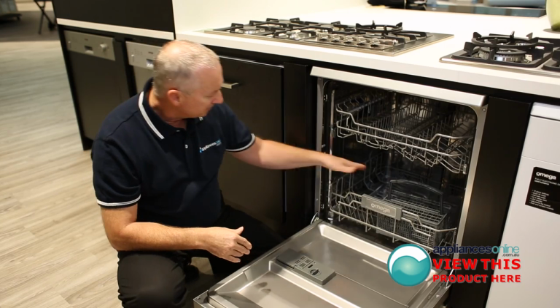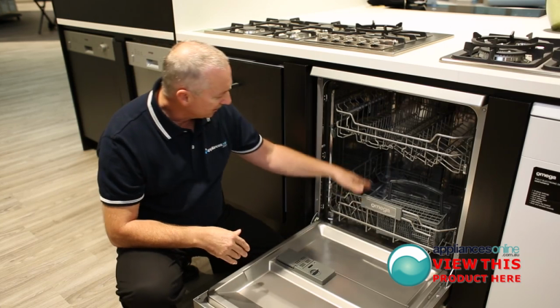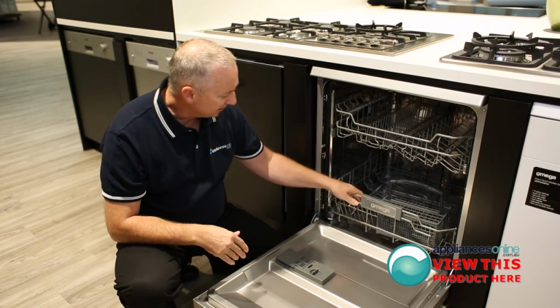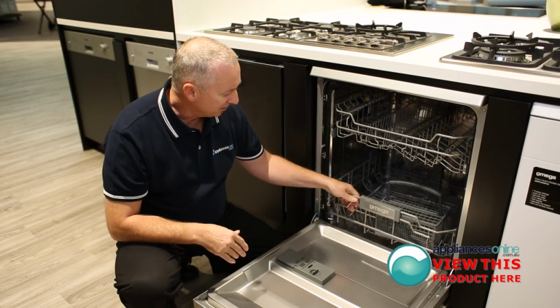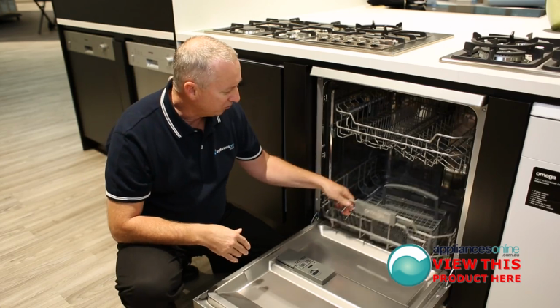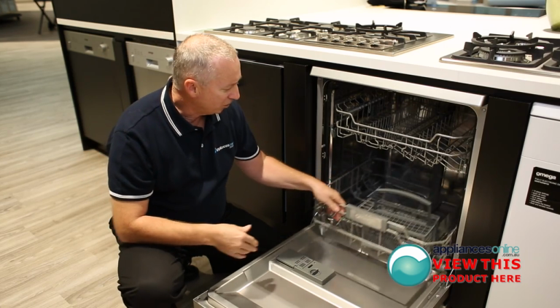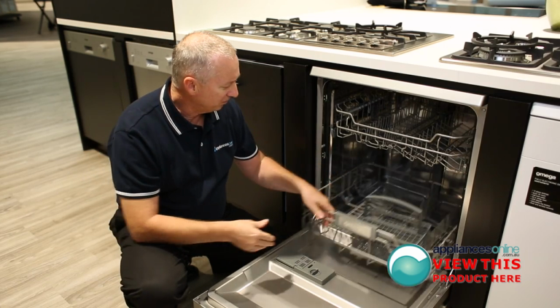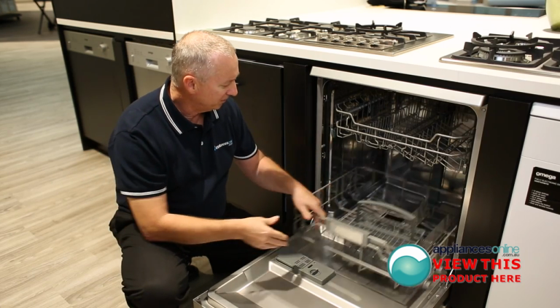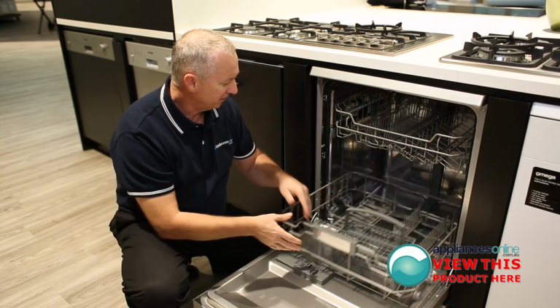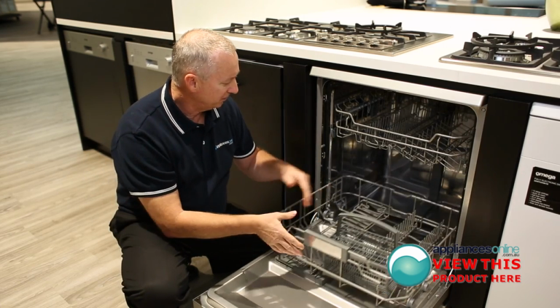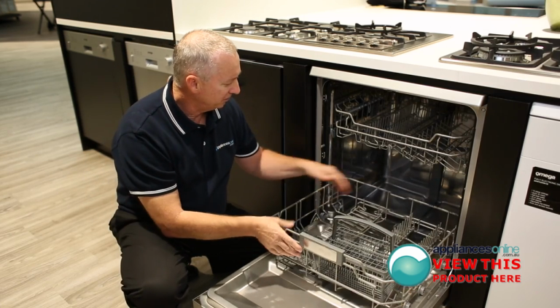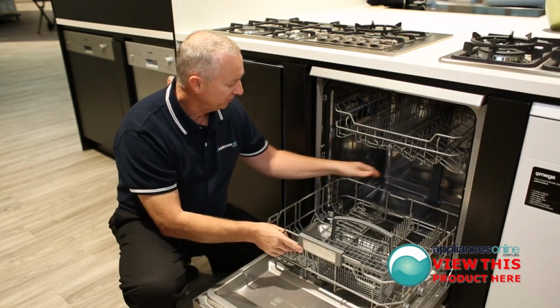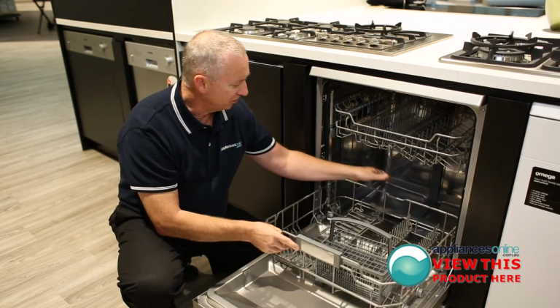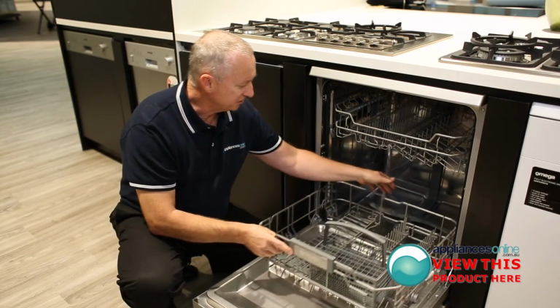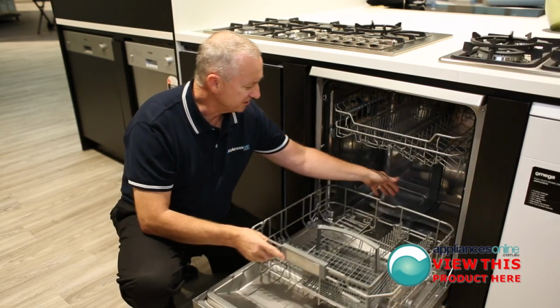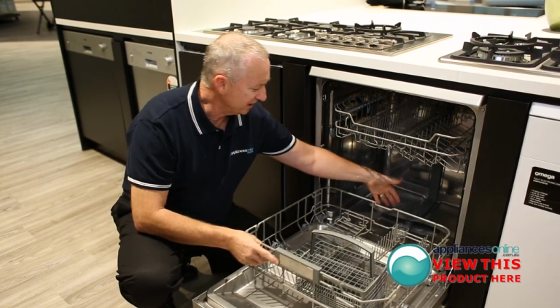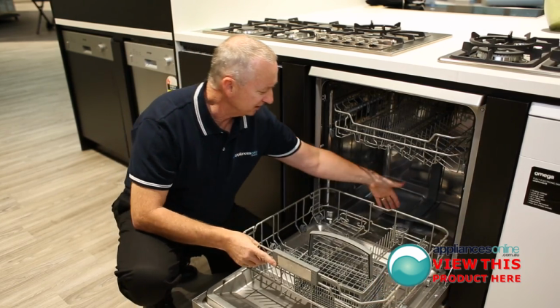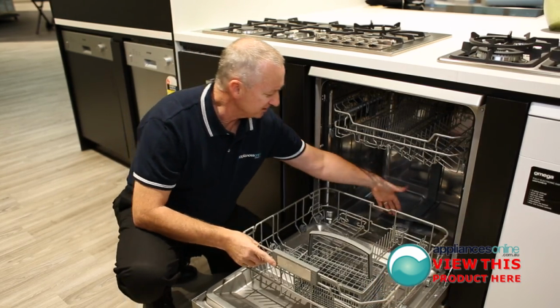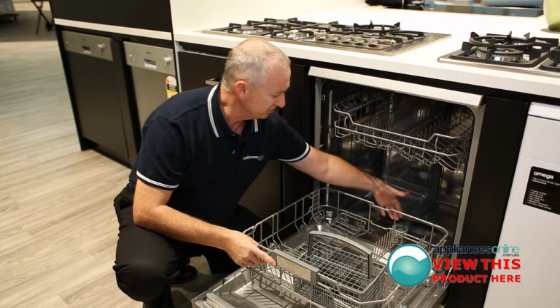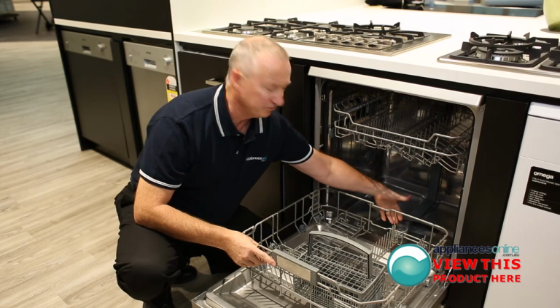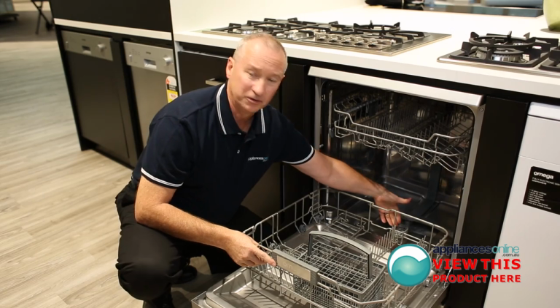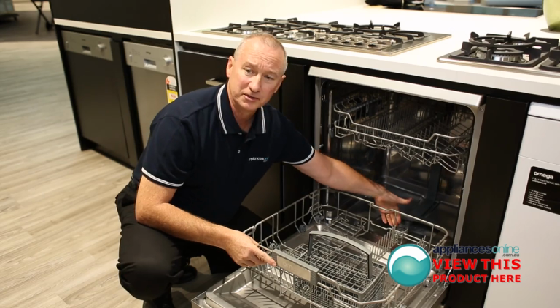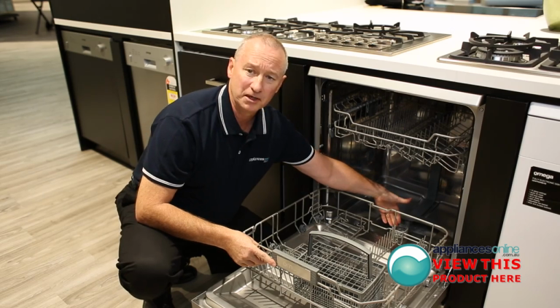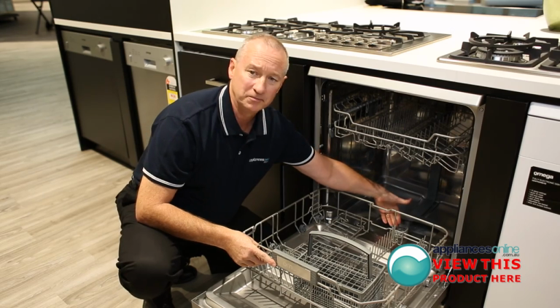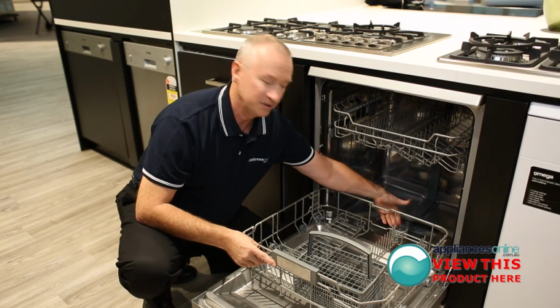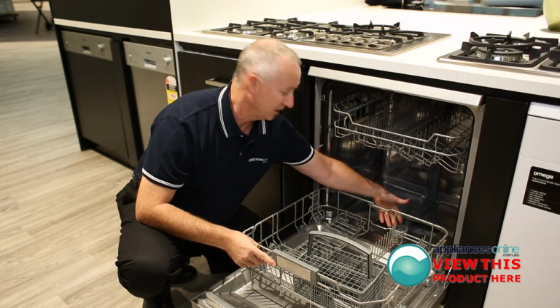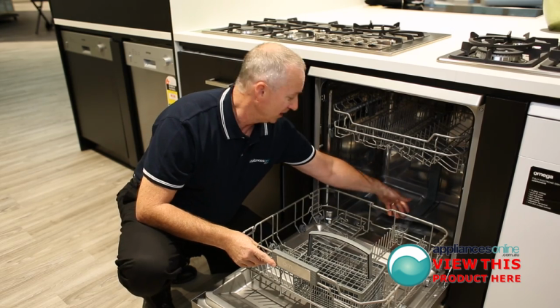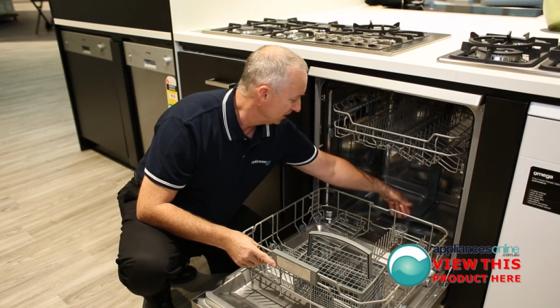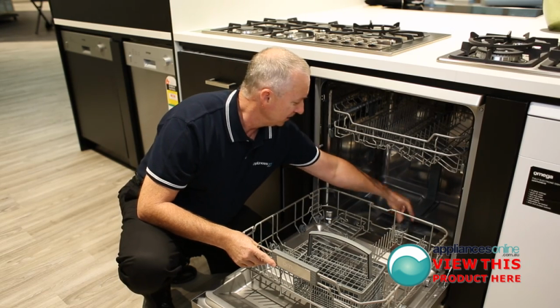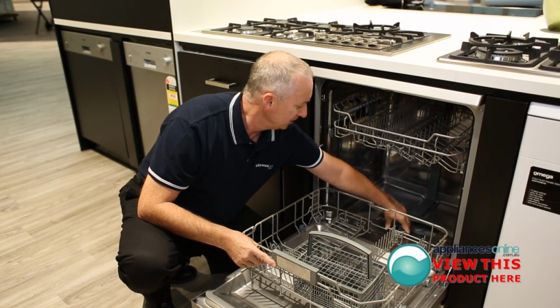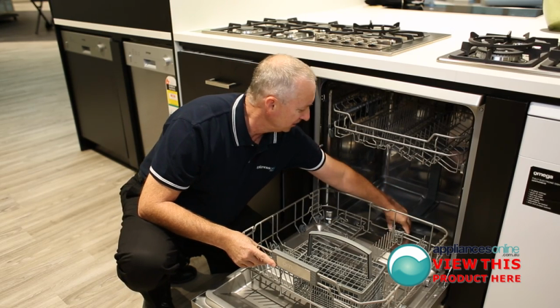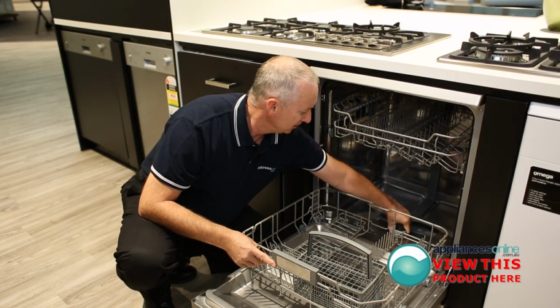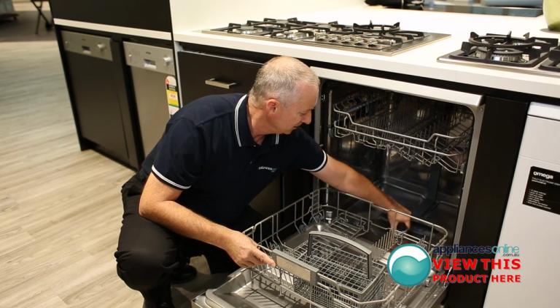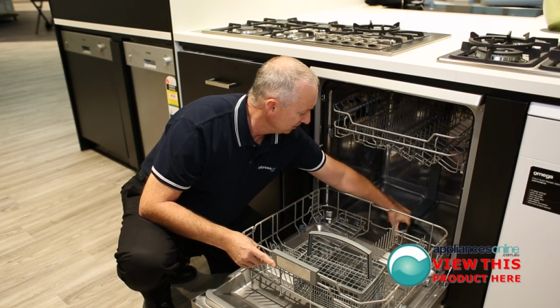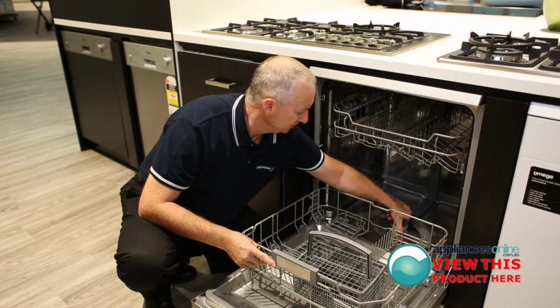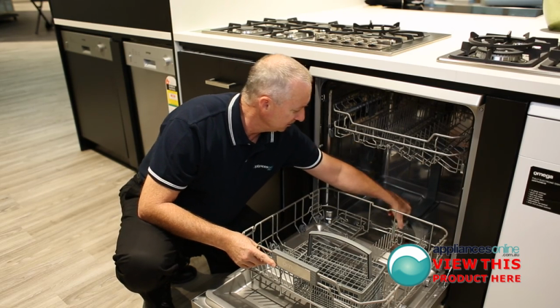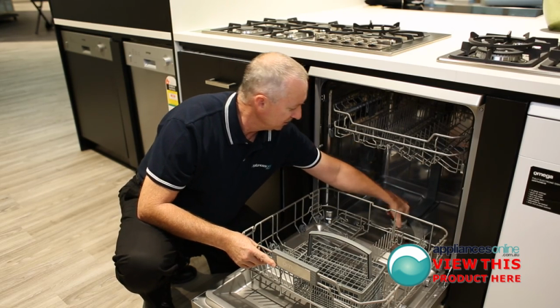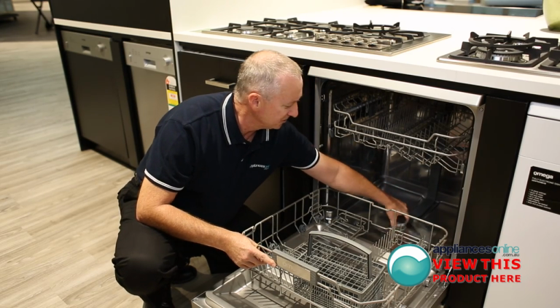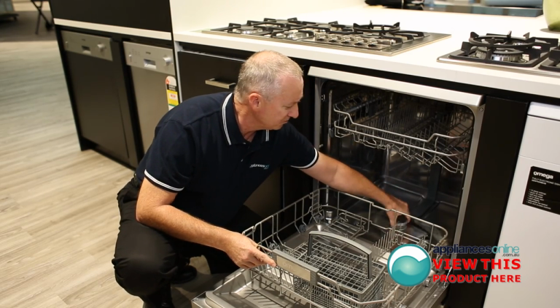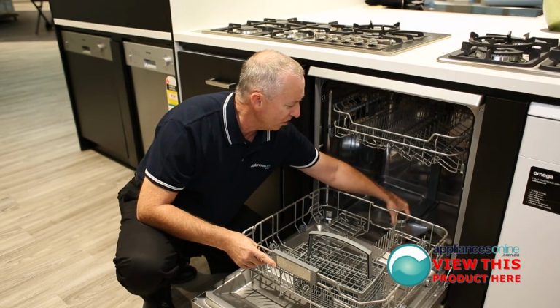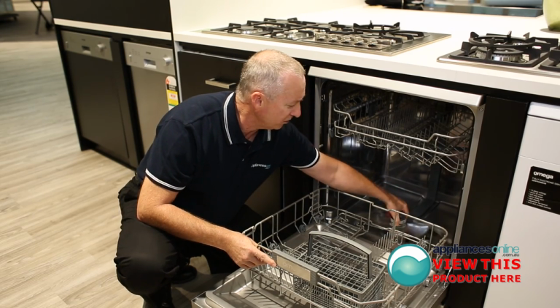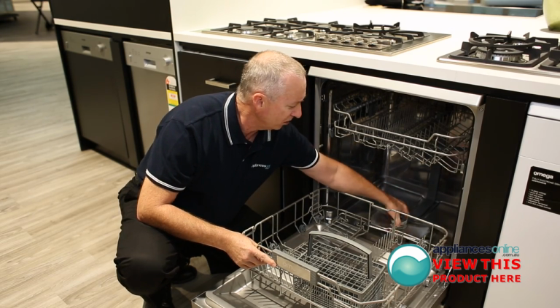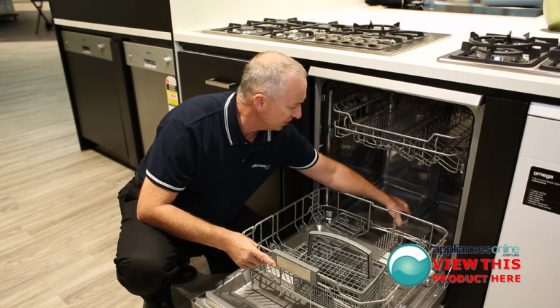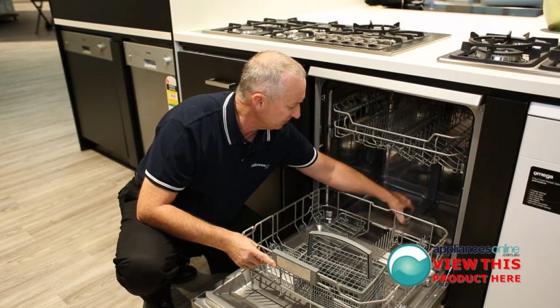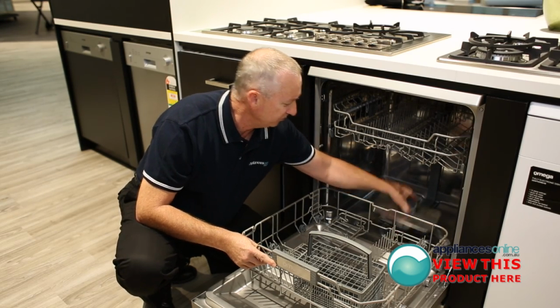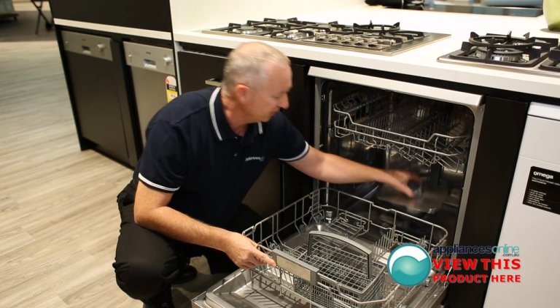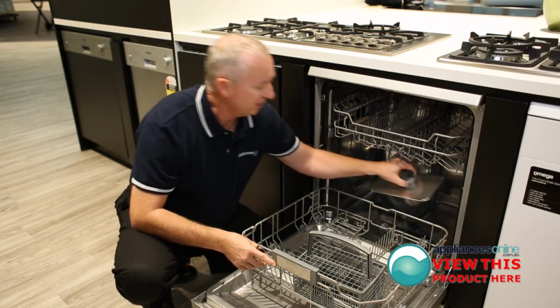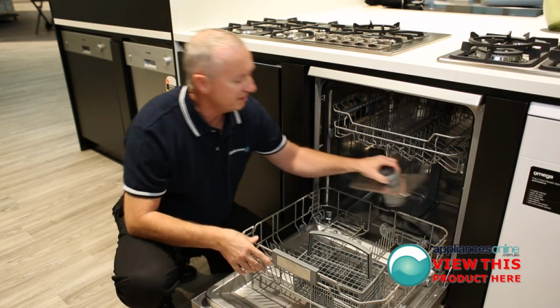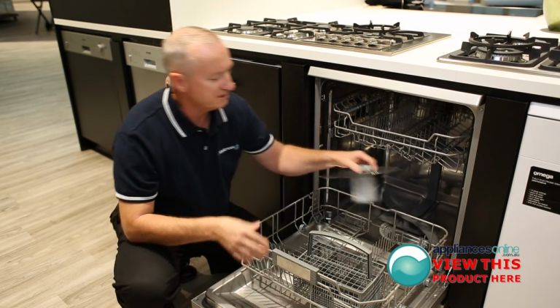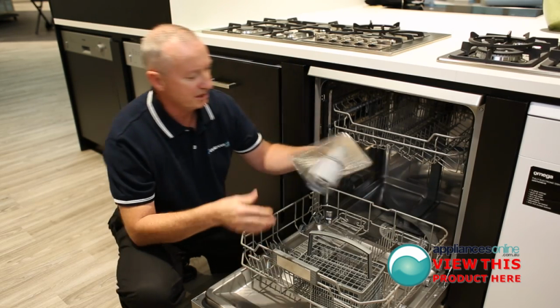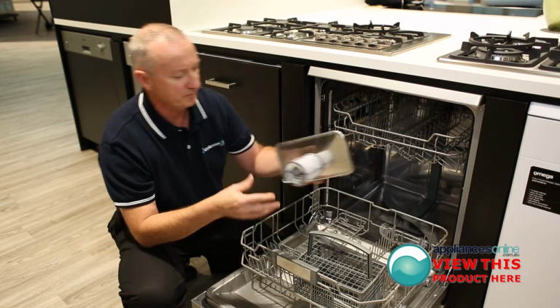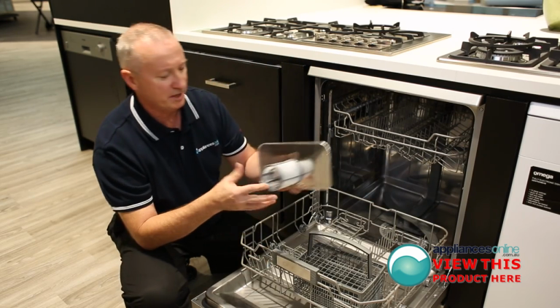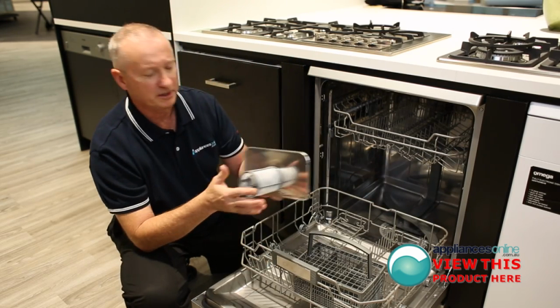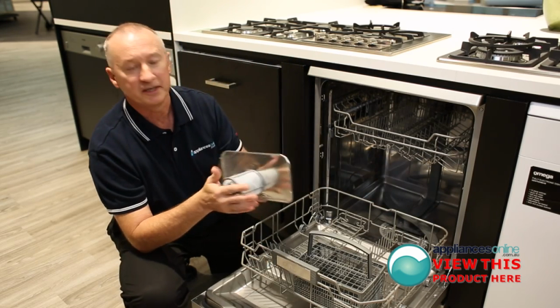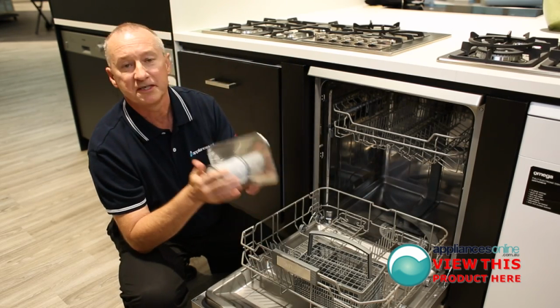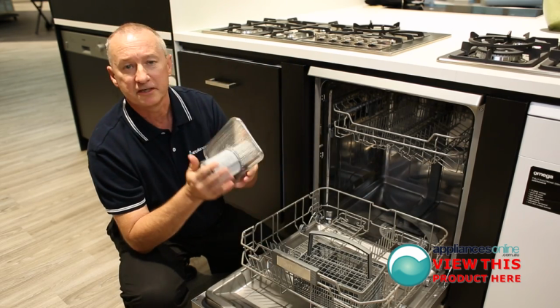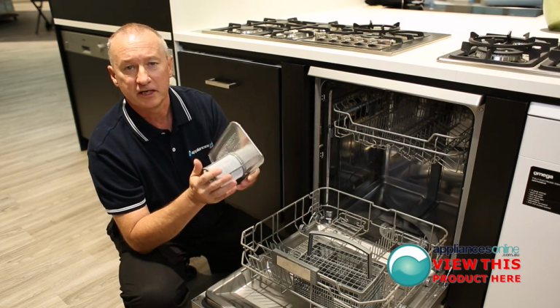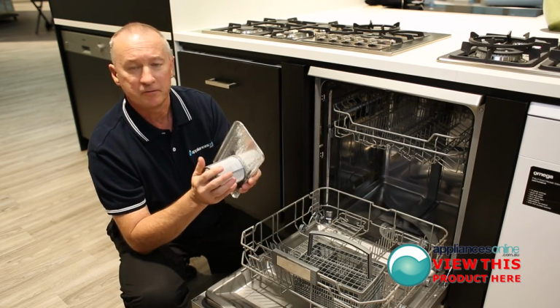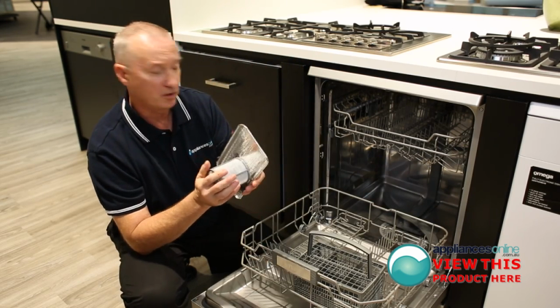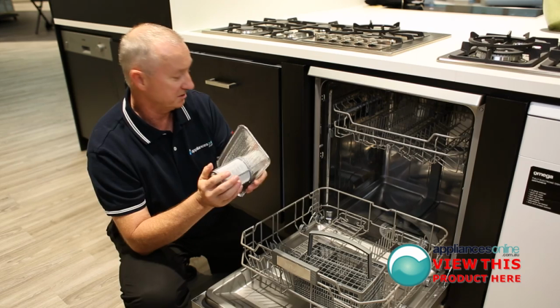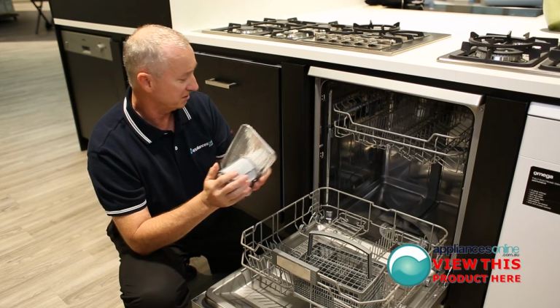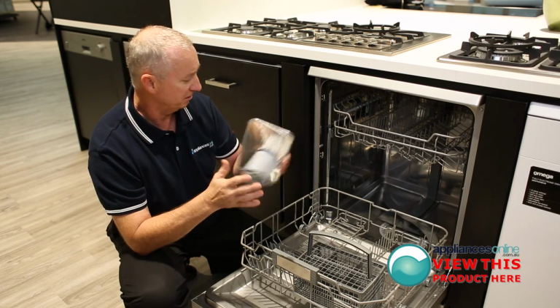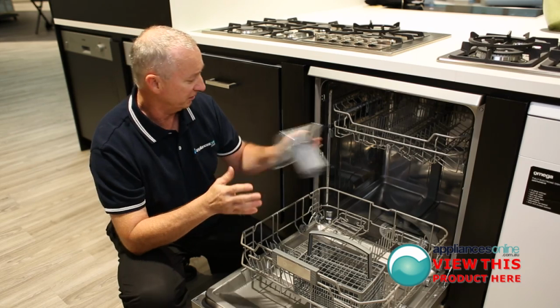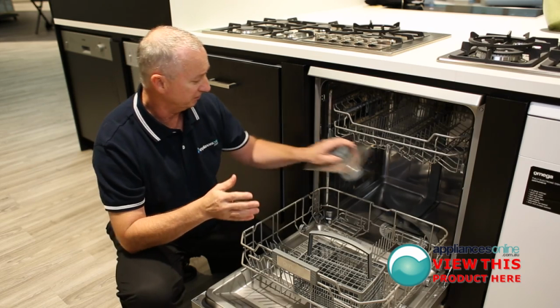Down the bottom, you've got your stainless steel filter. It's a micro-mesh filter — easy to come out and easy to keep nice and clean.